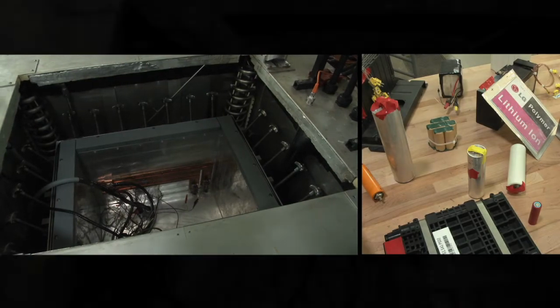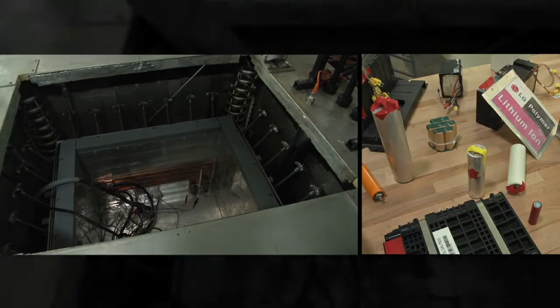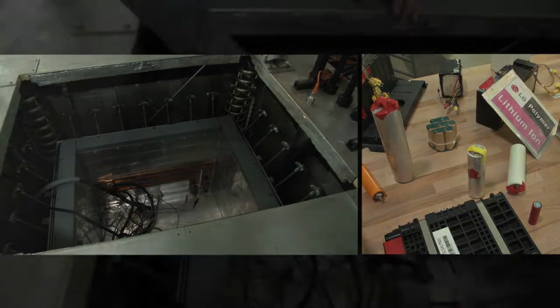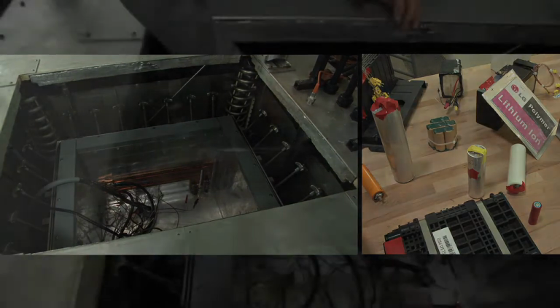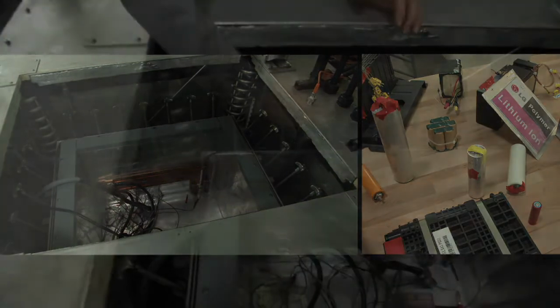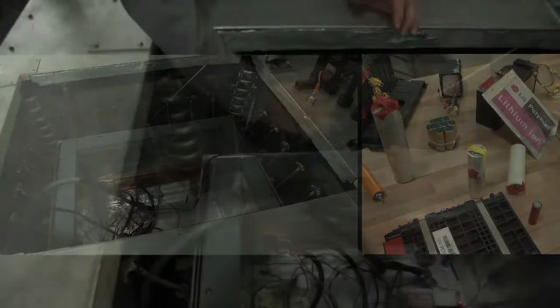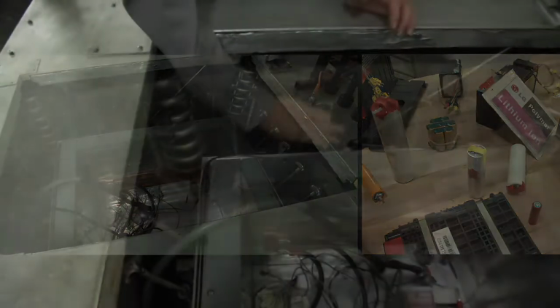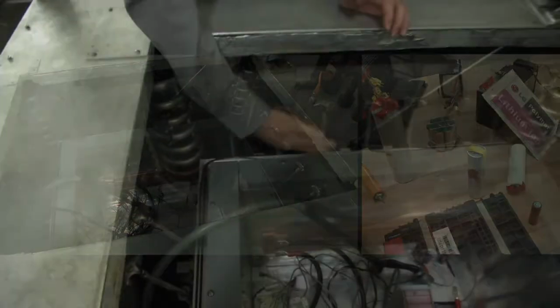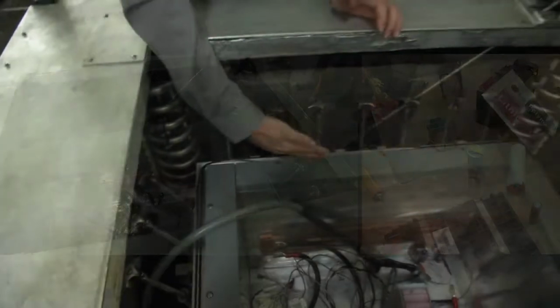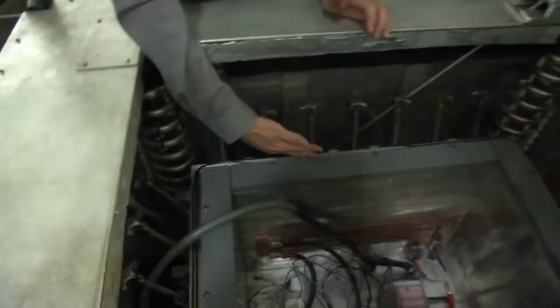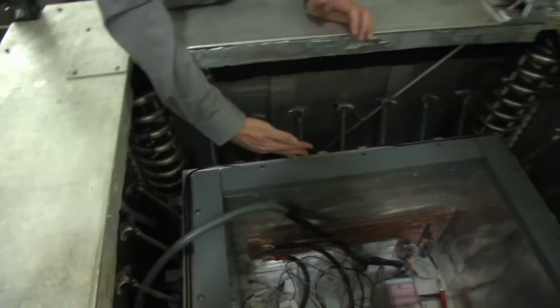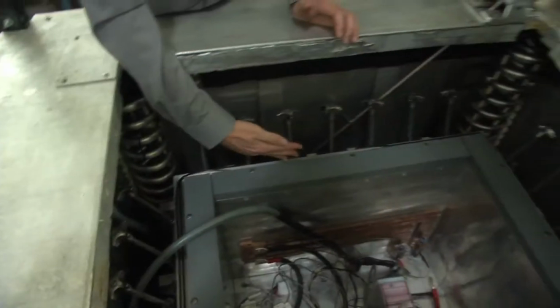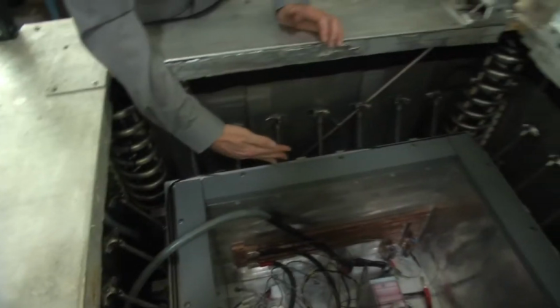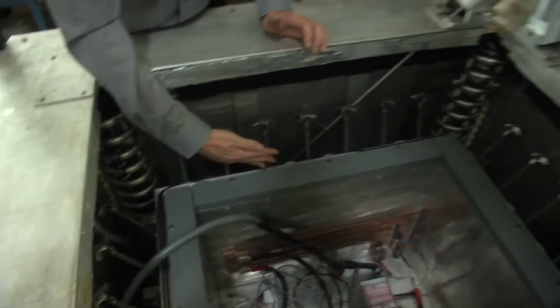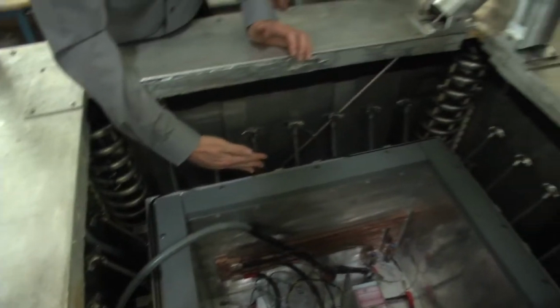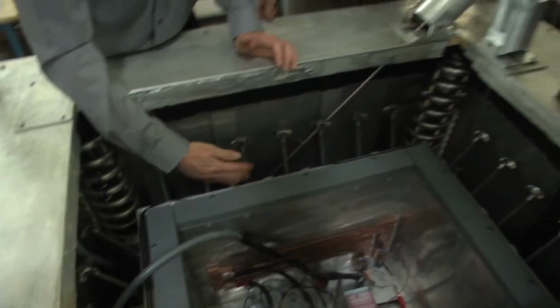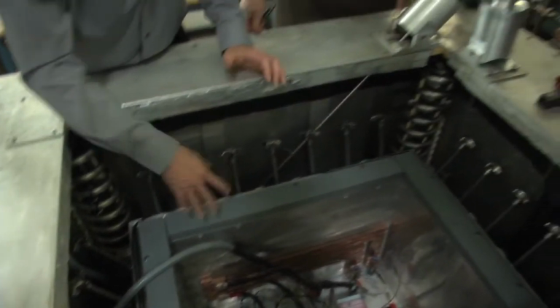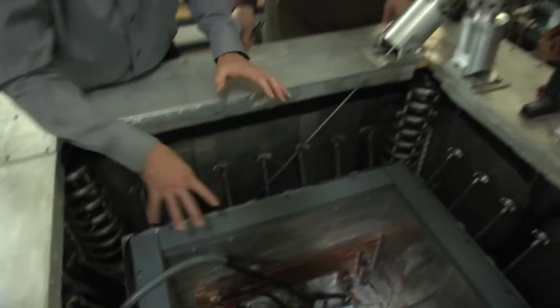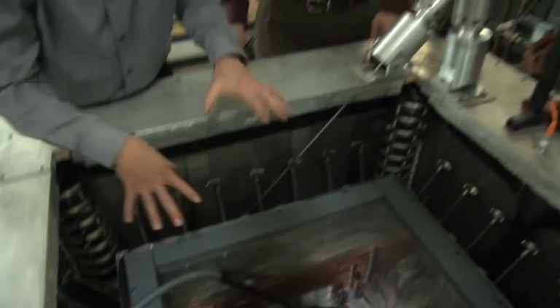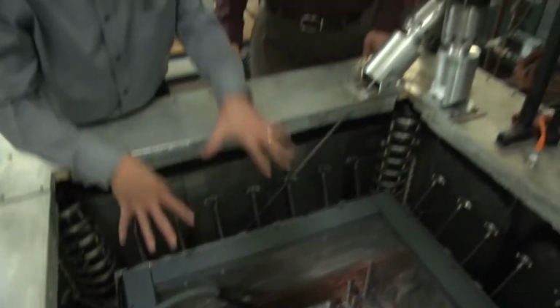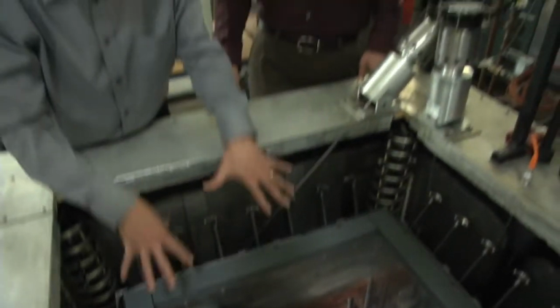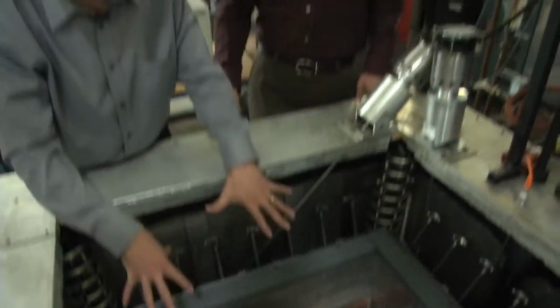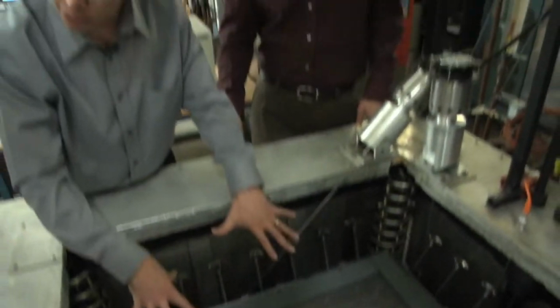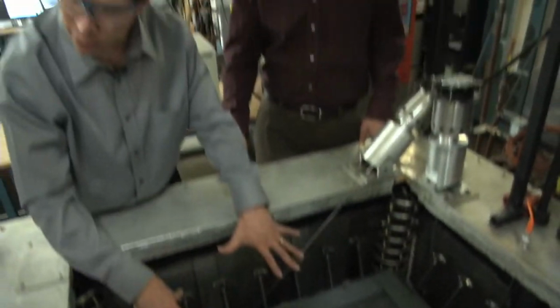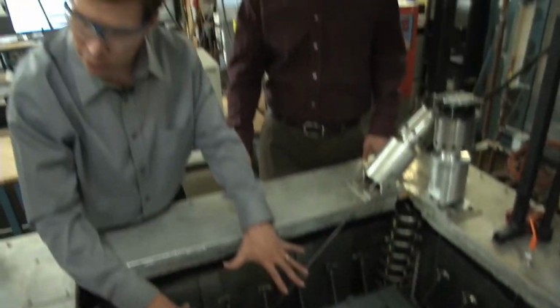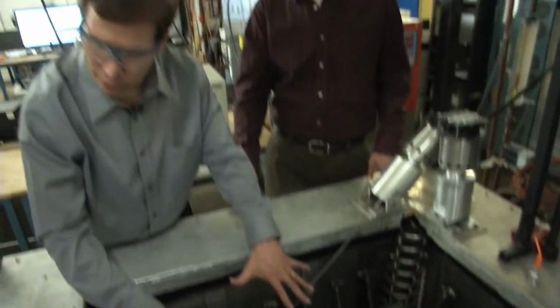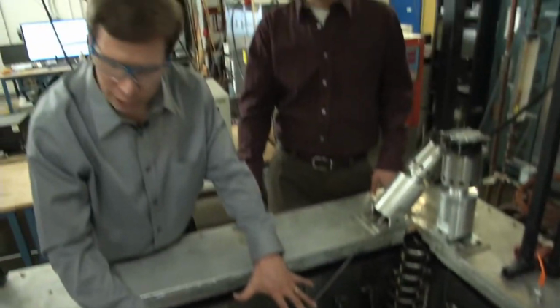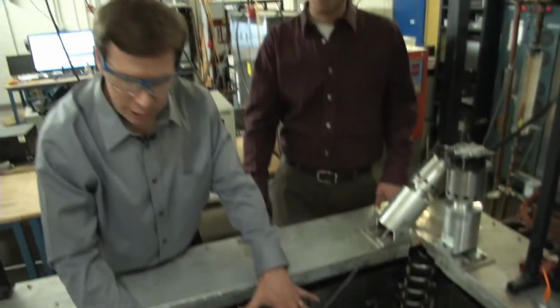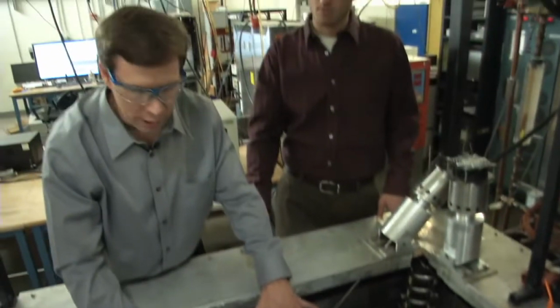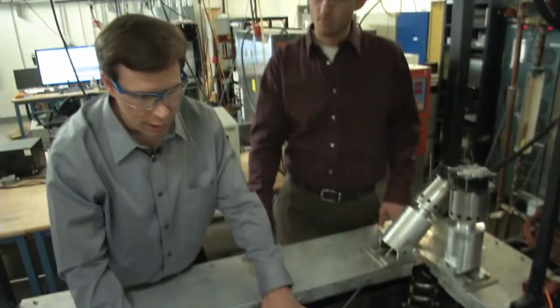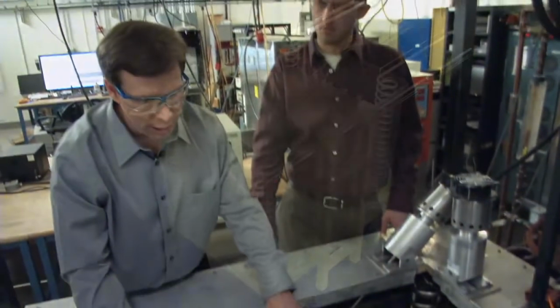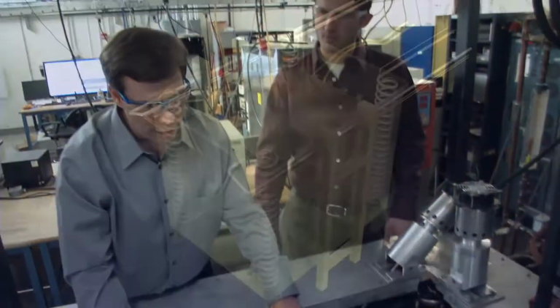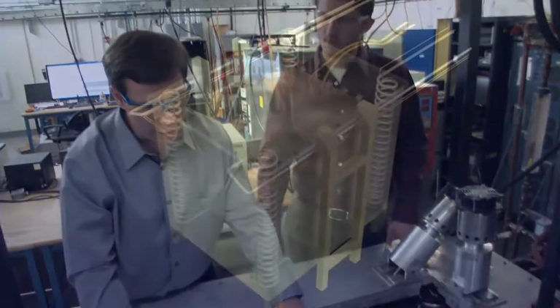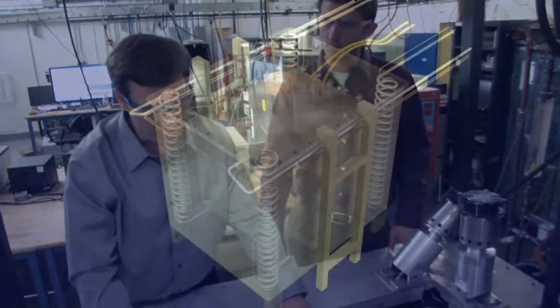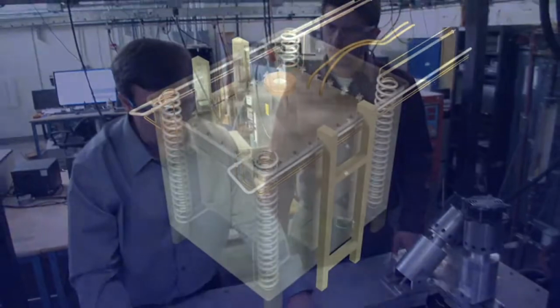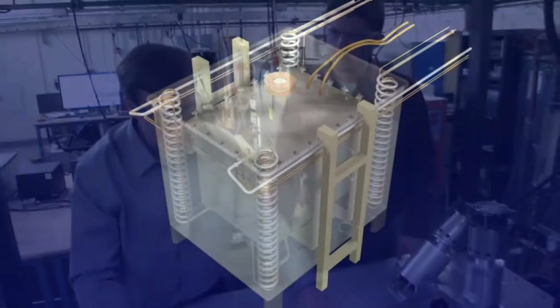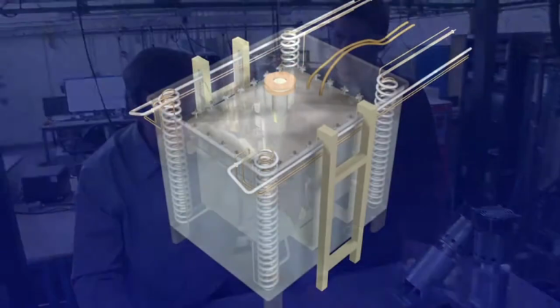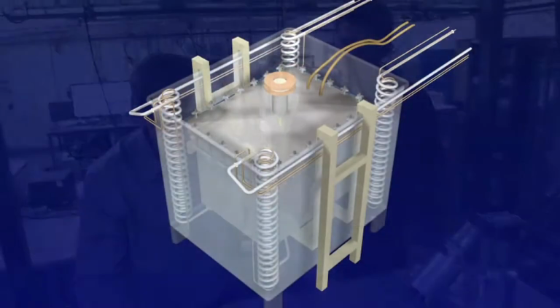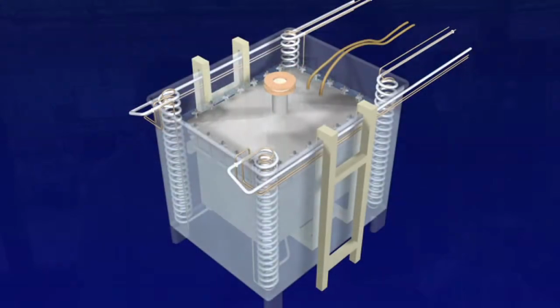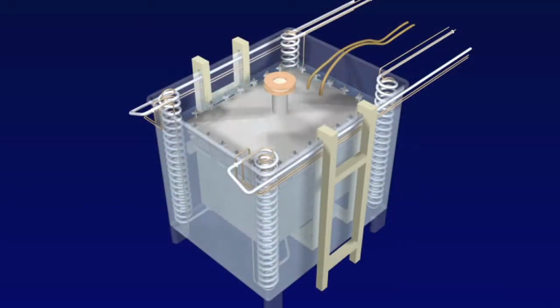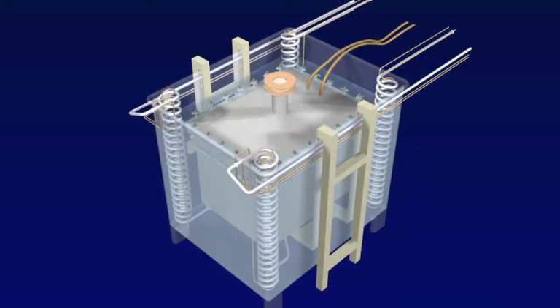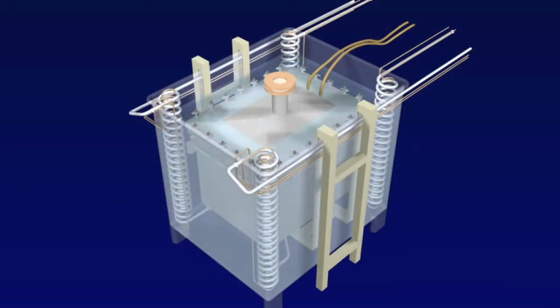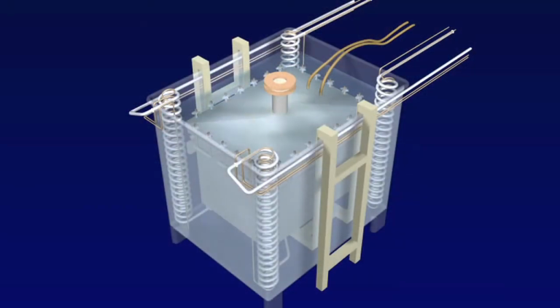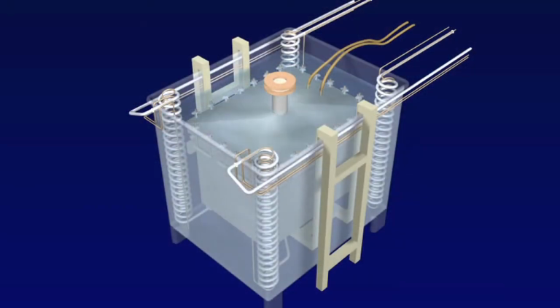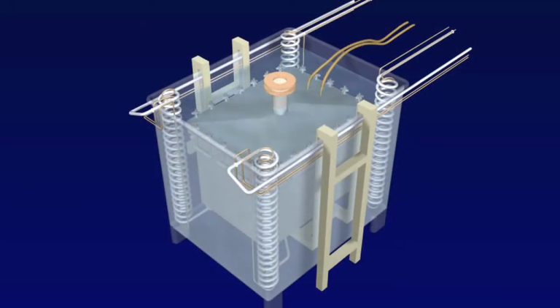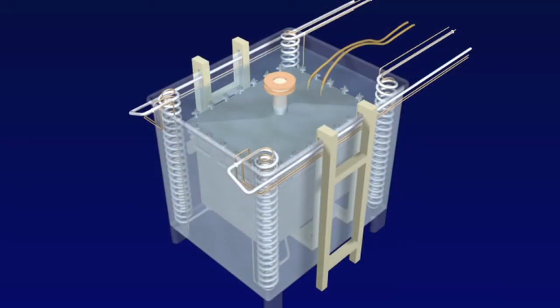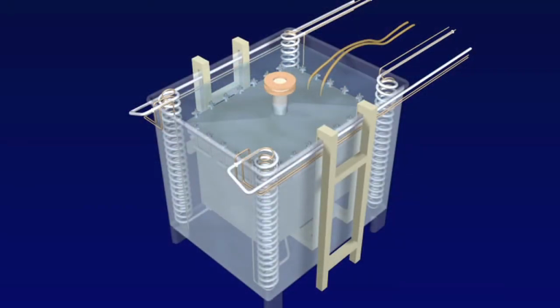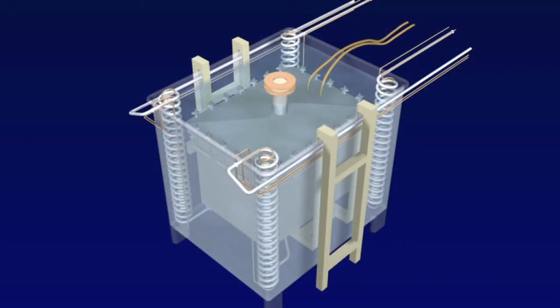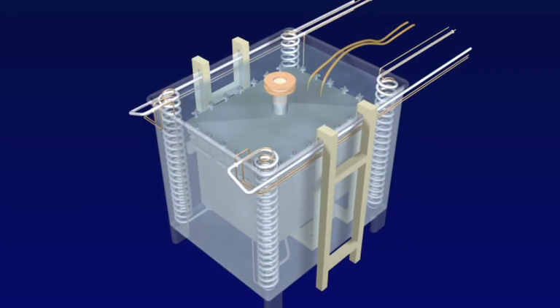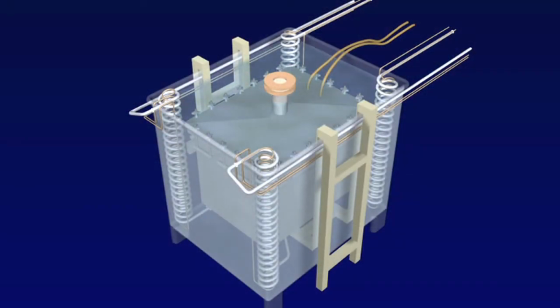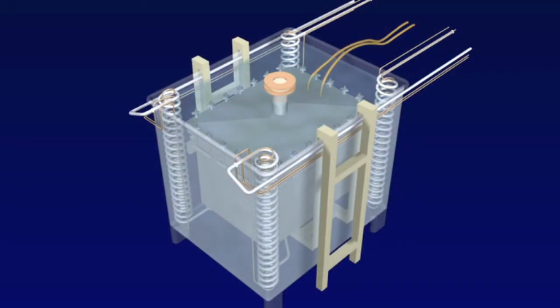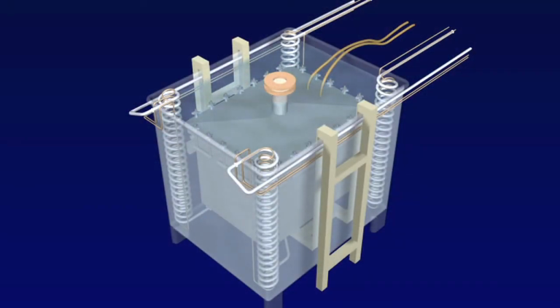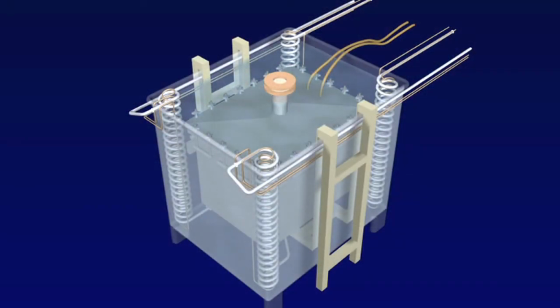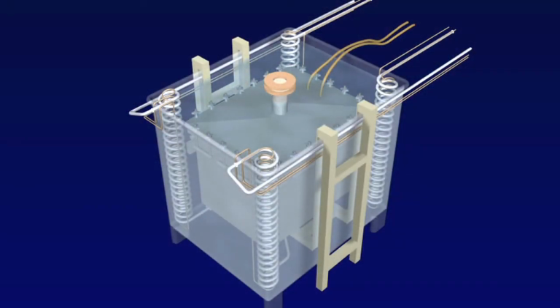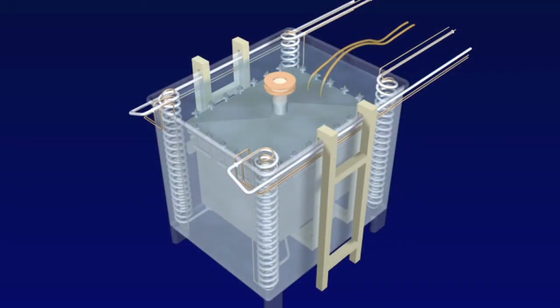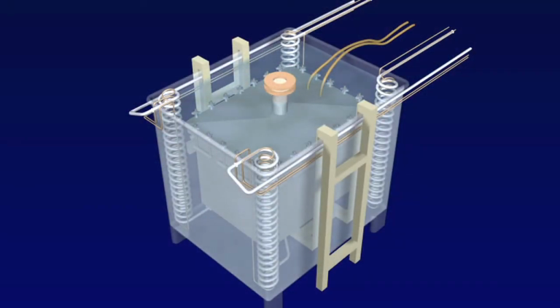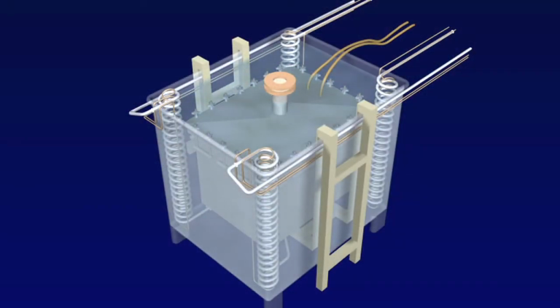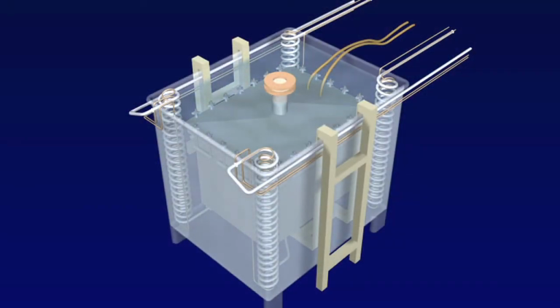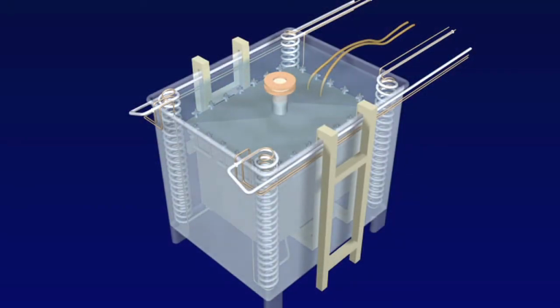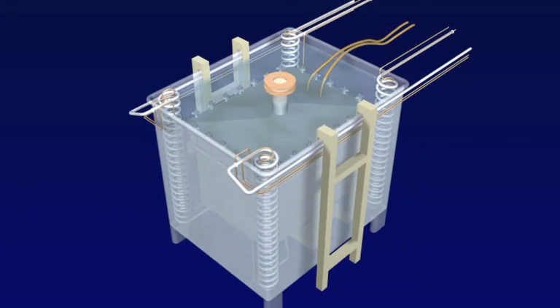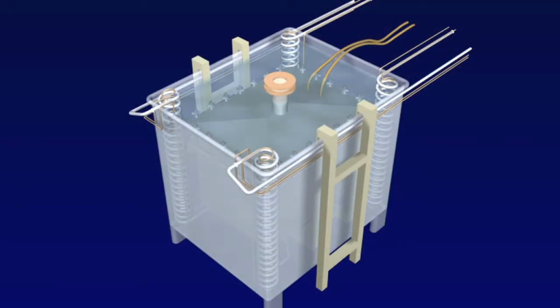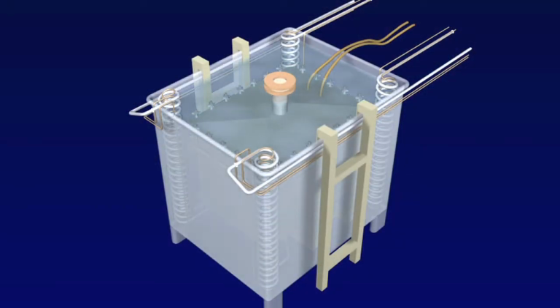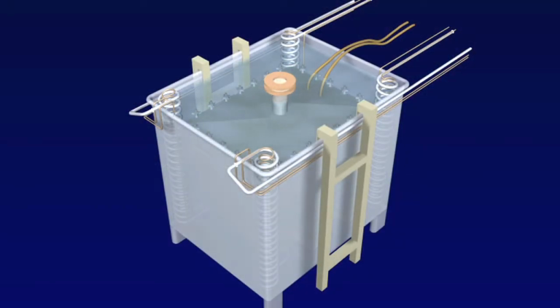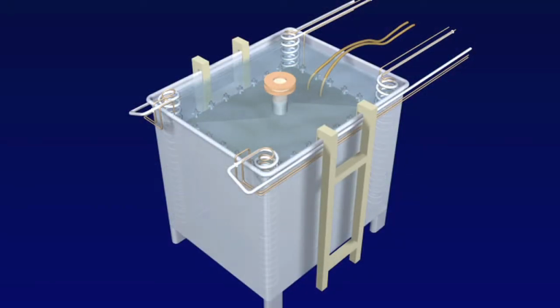These clamping assemblies come up, clamp down on the lid, and then what we do is we flood the entire chamber with isothermal bath fluid.